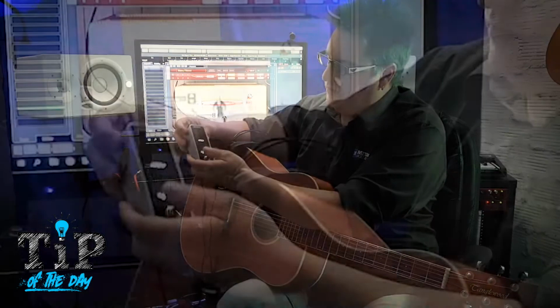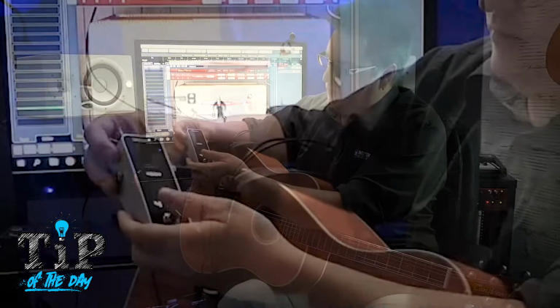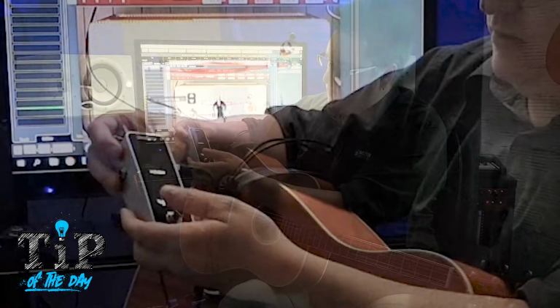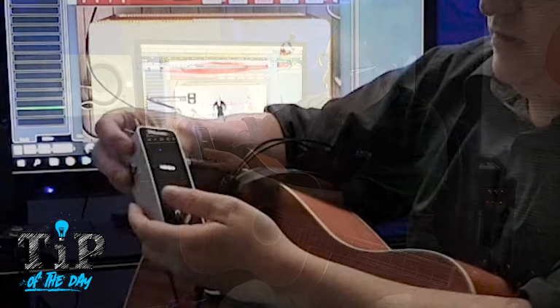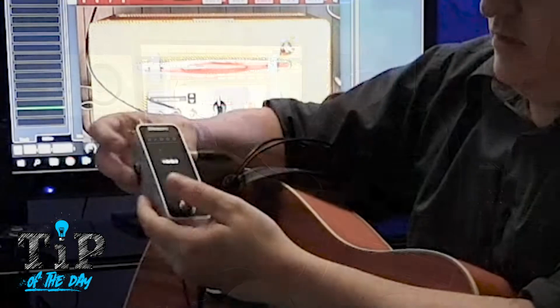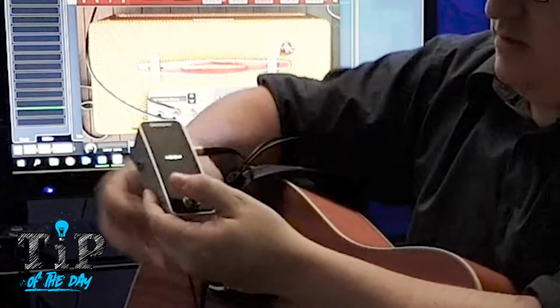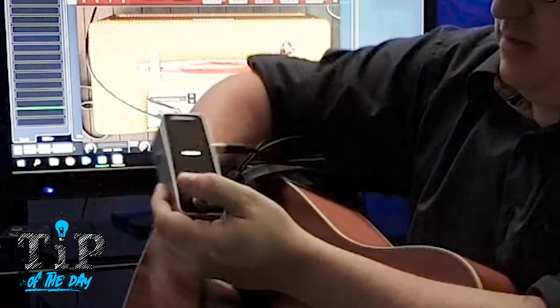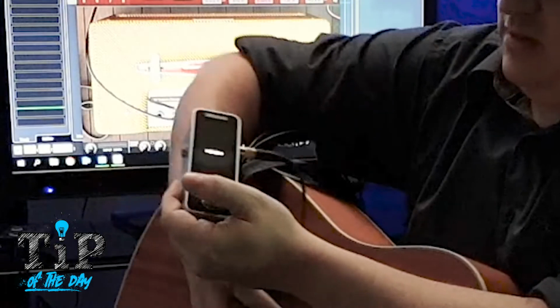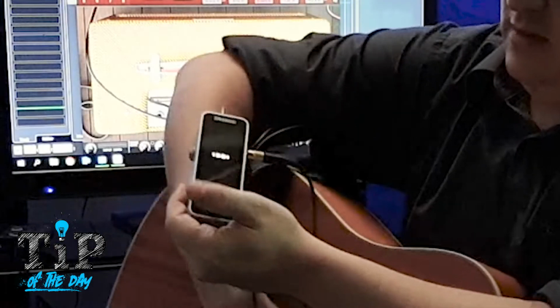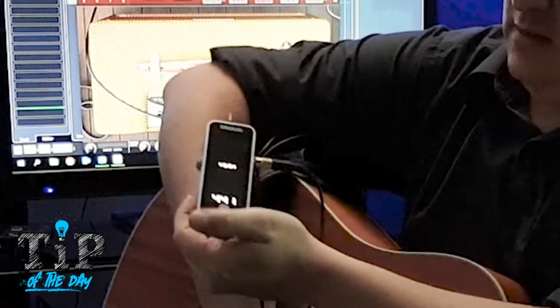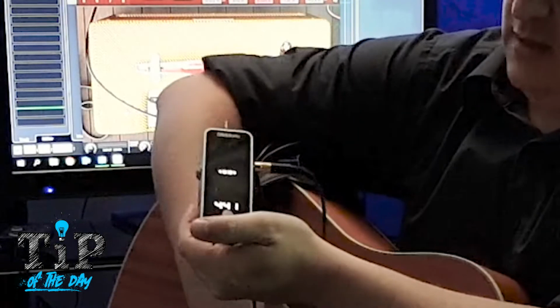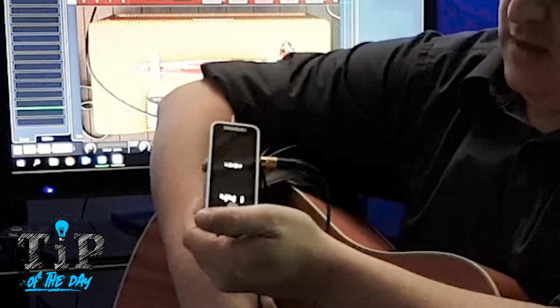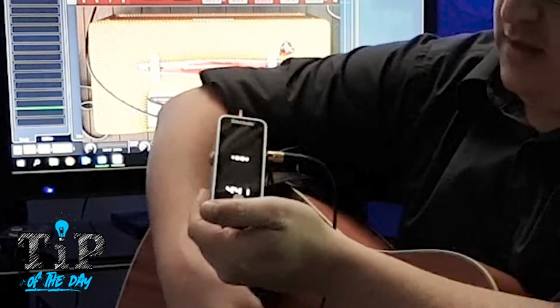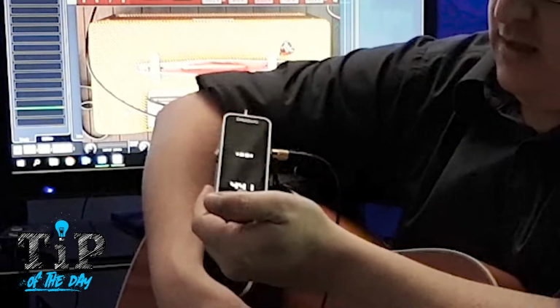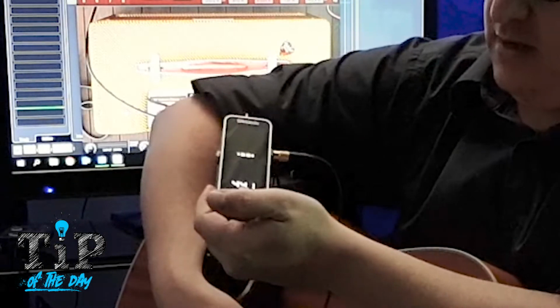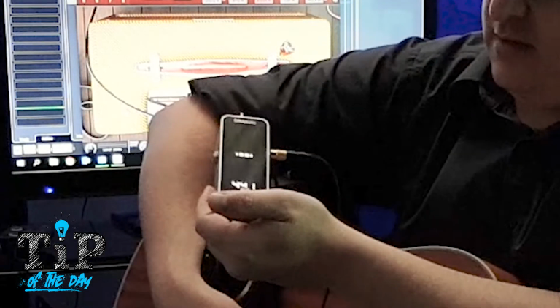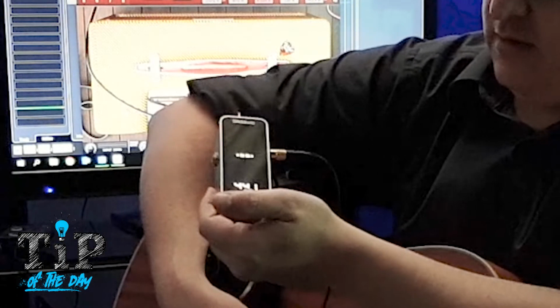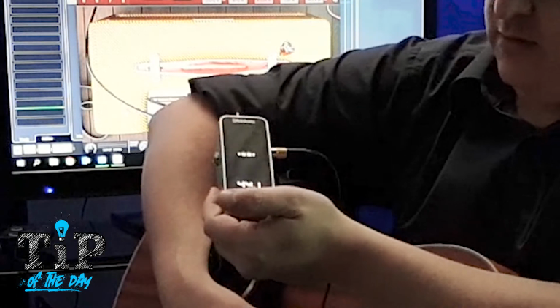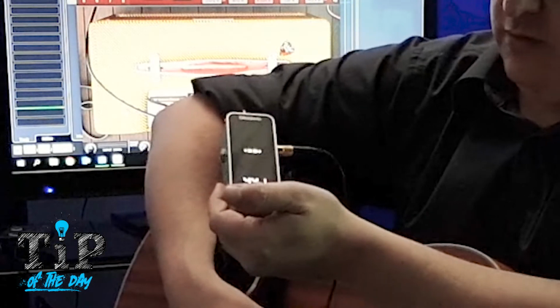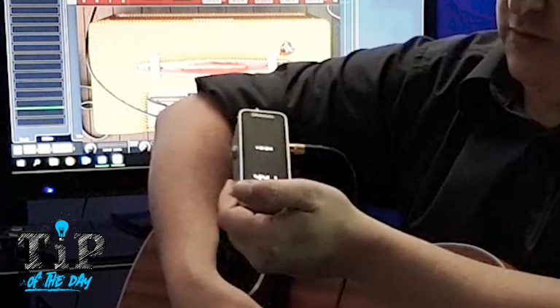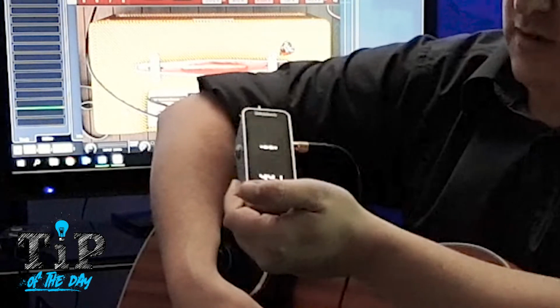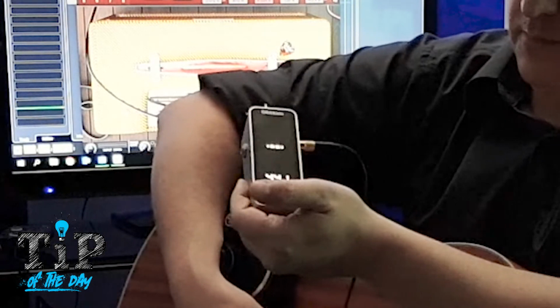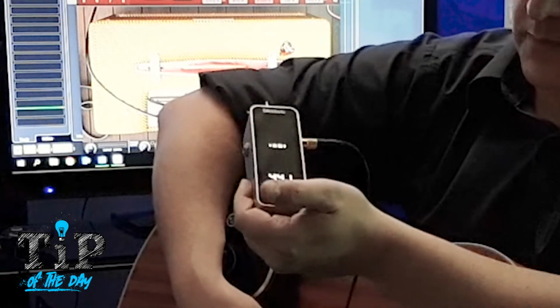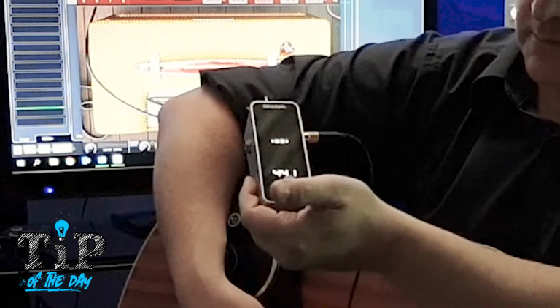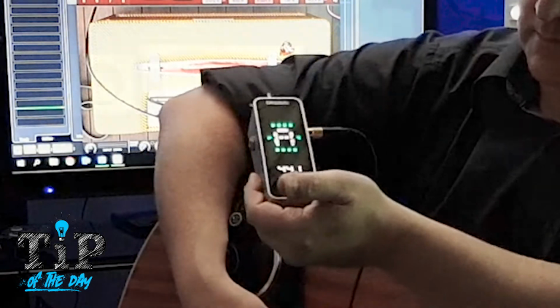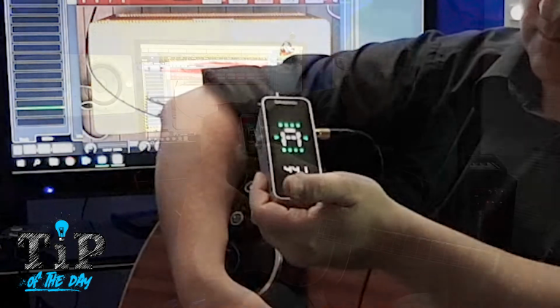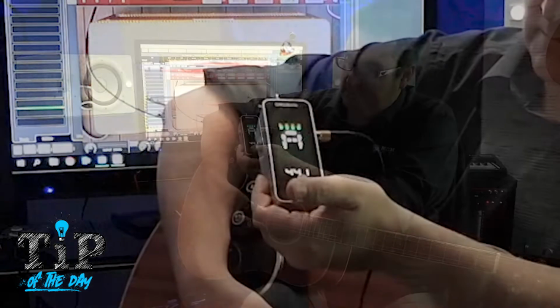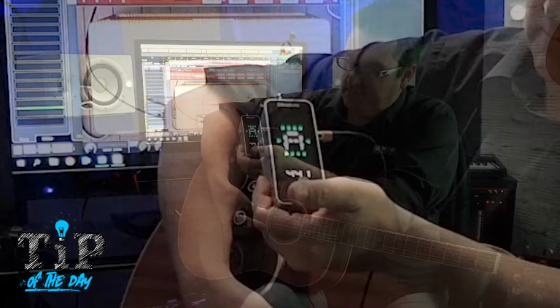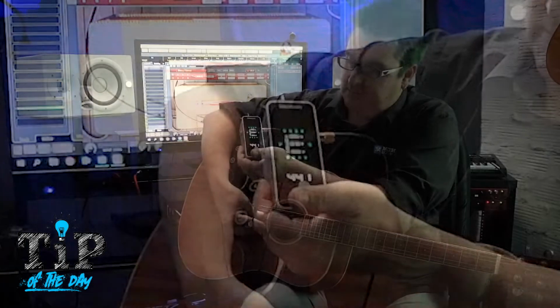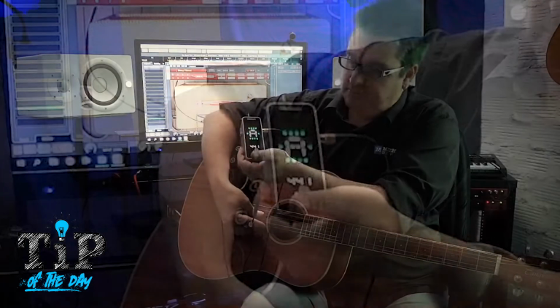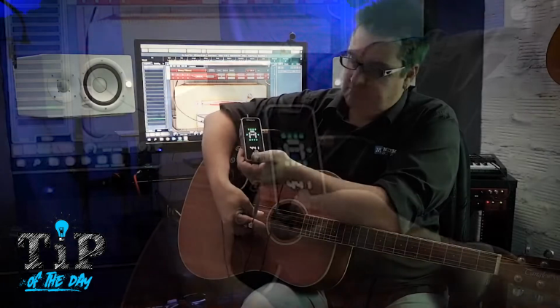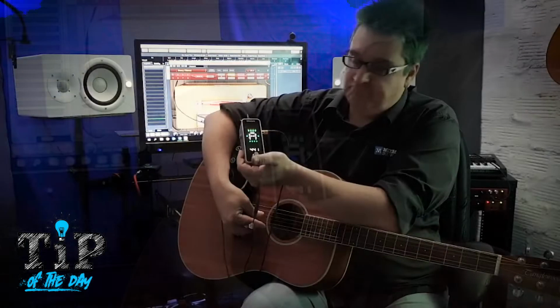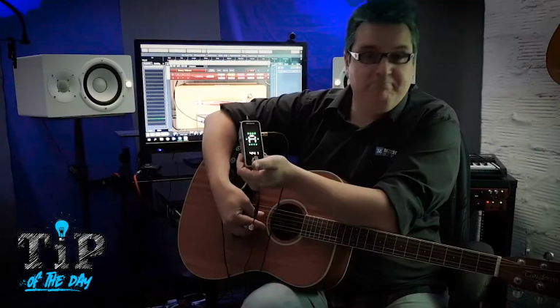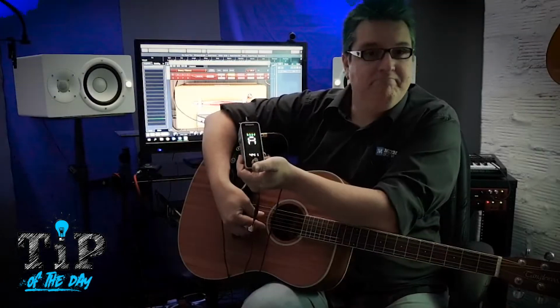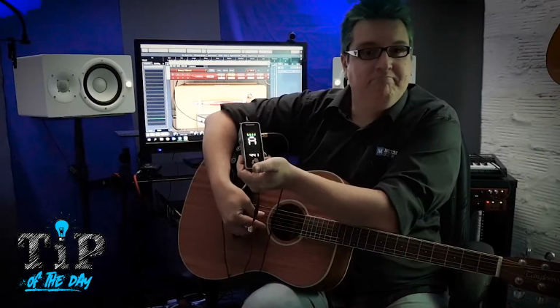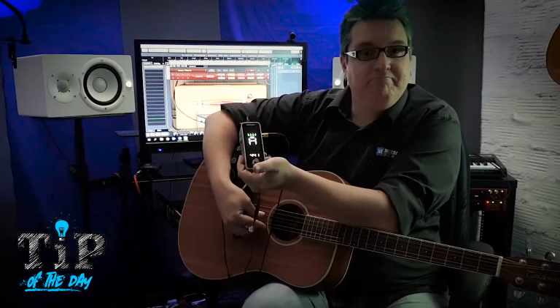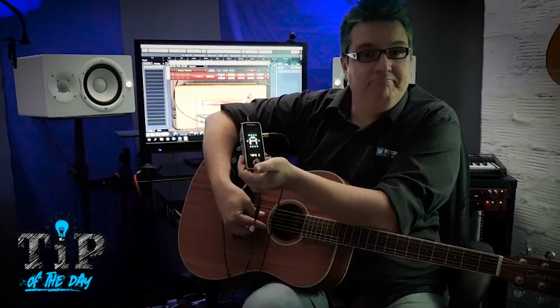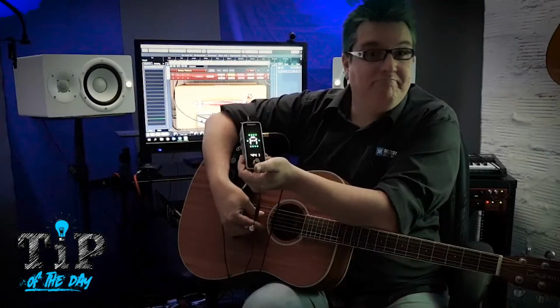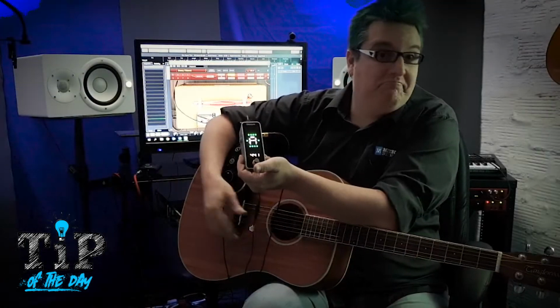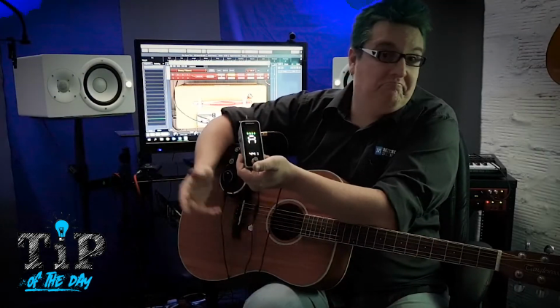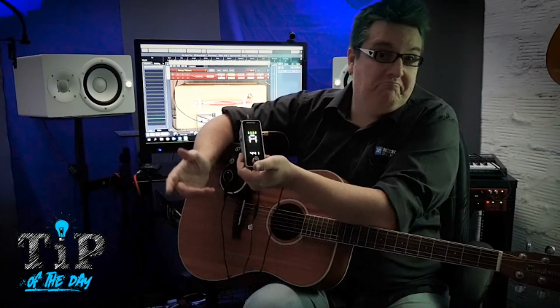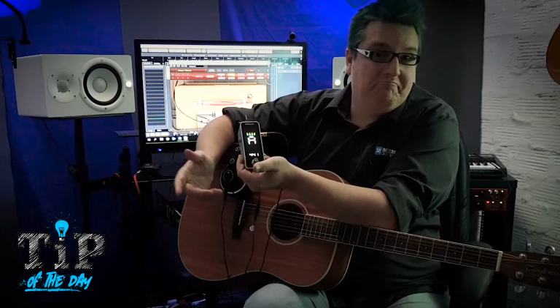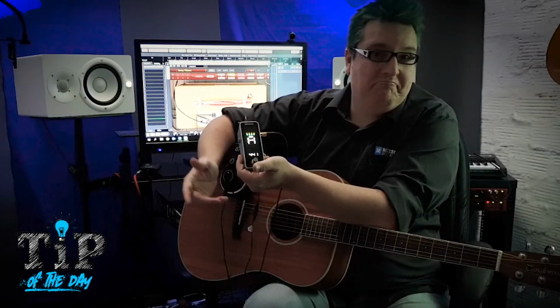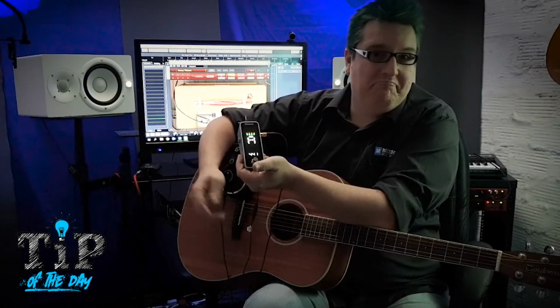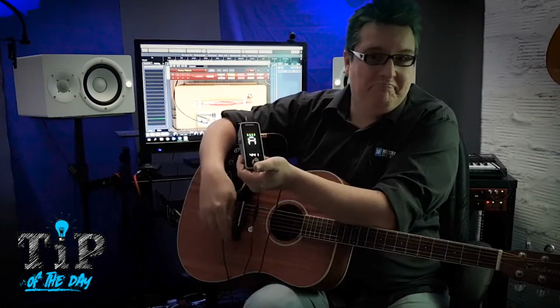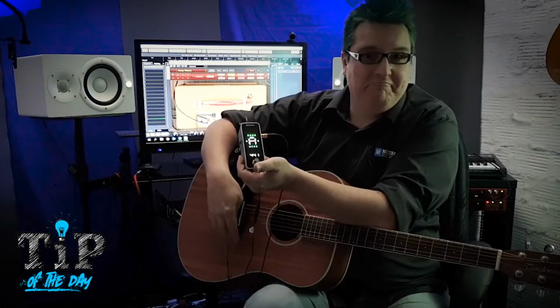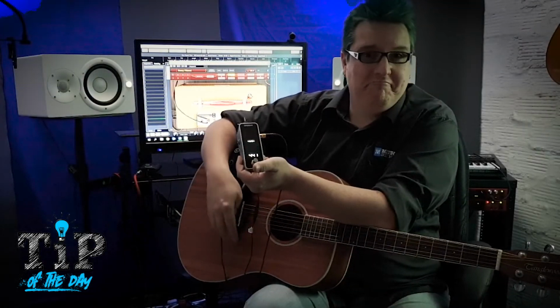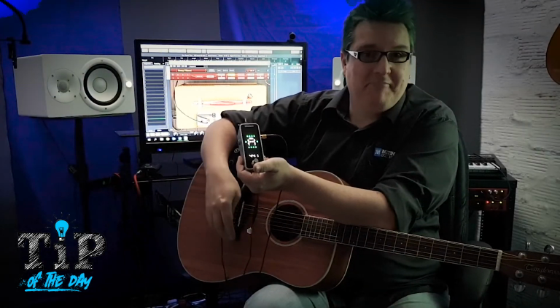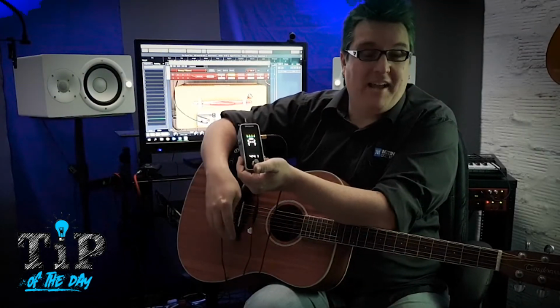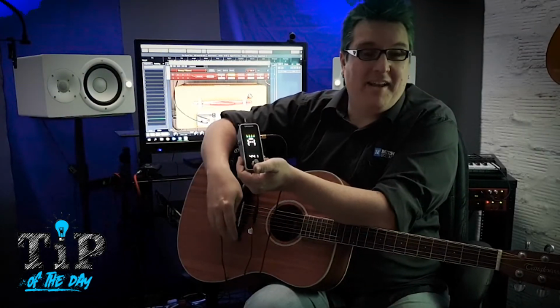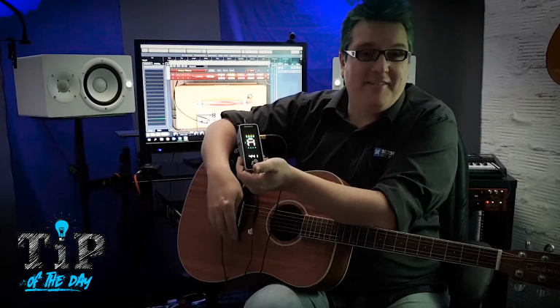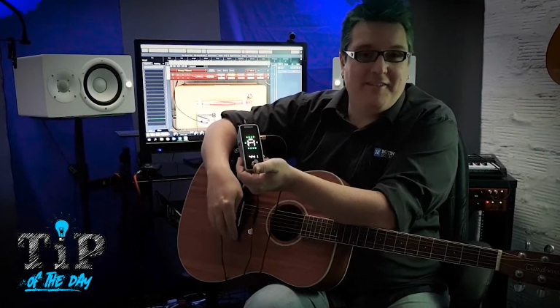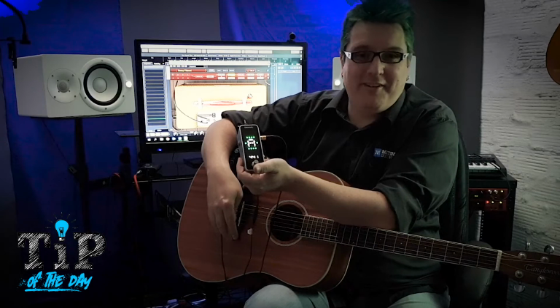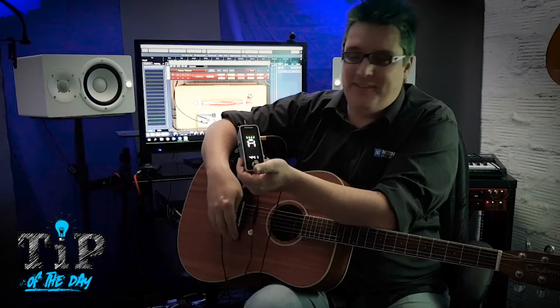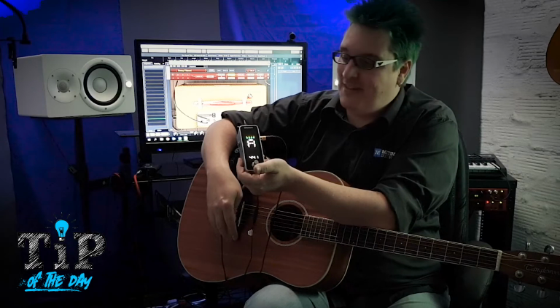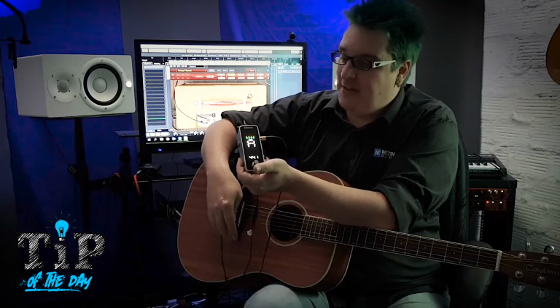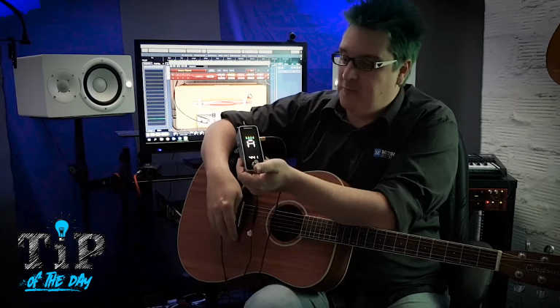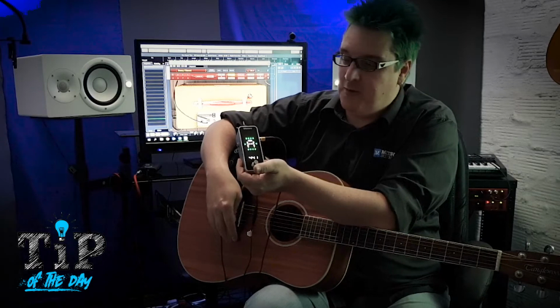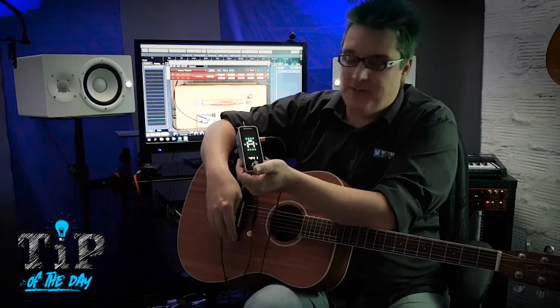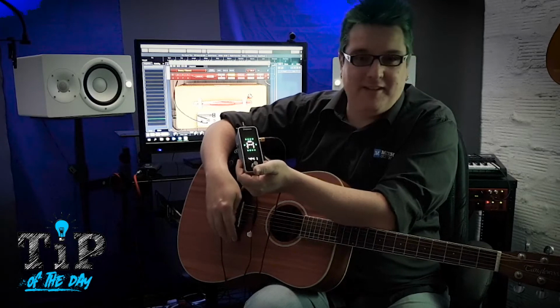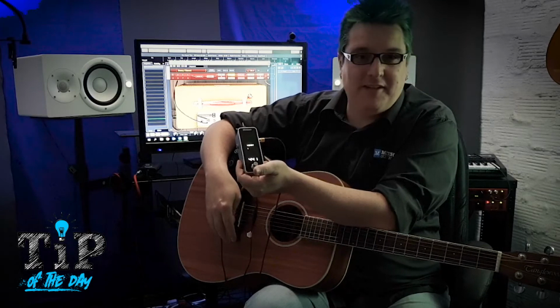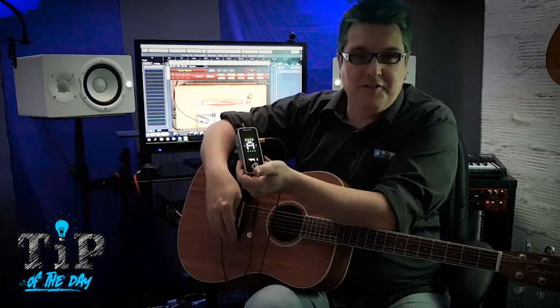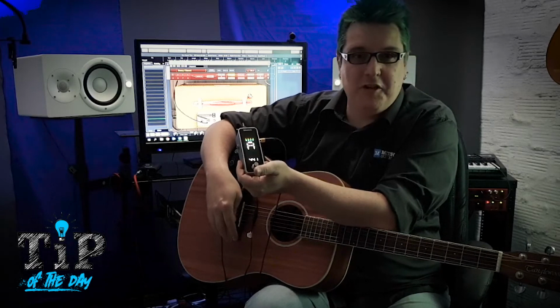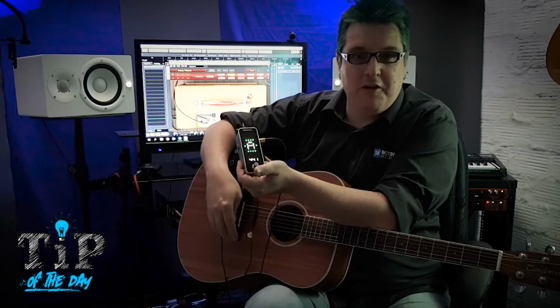Turn it on and tune up. And as you can see, it works like a charm.